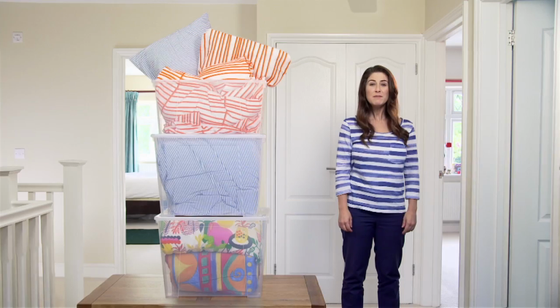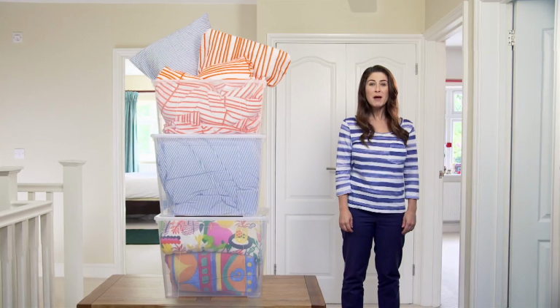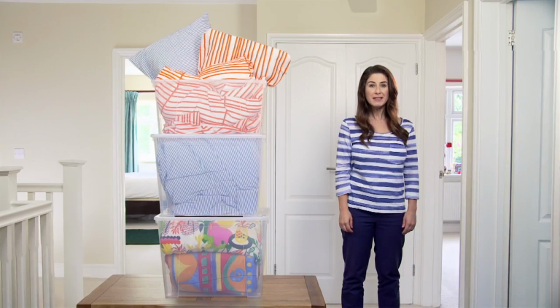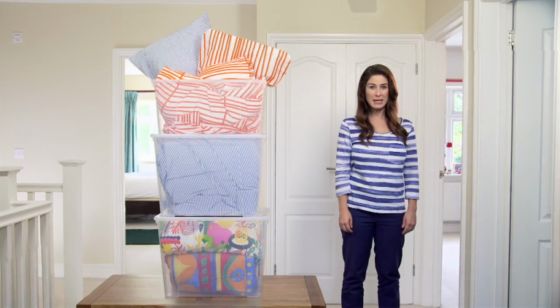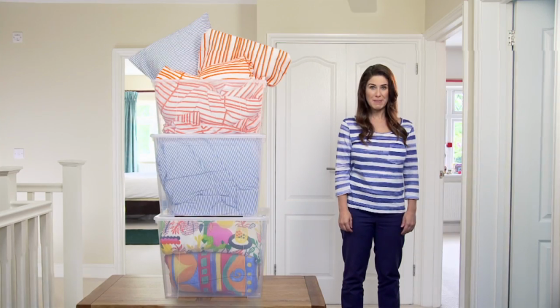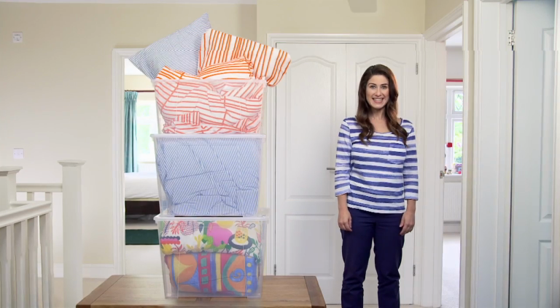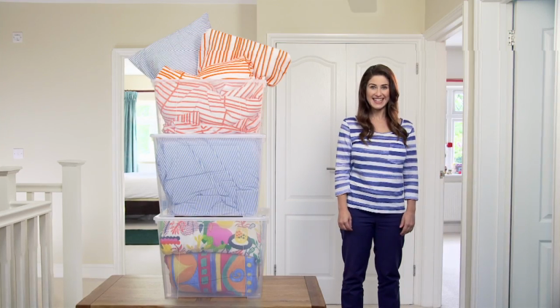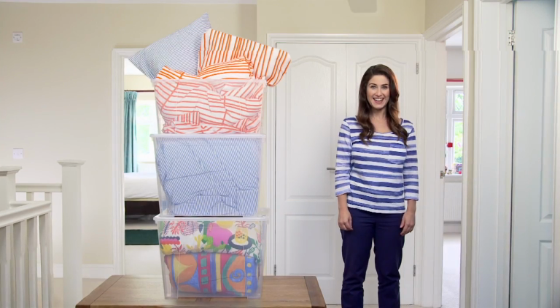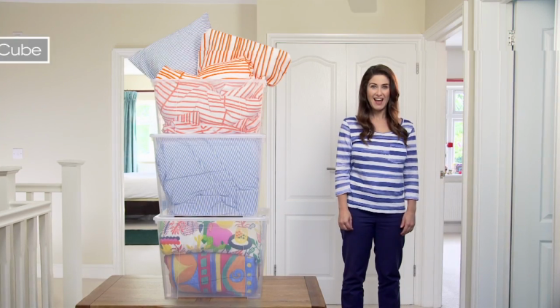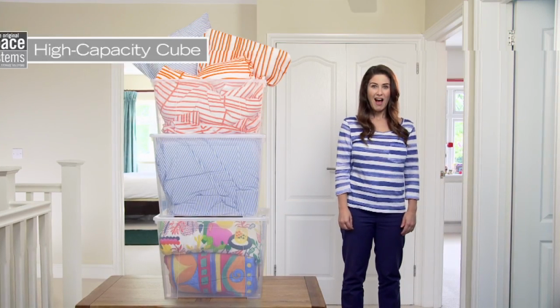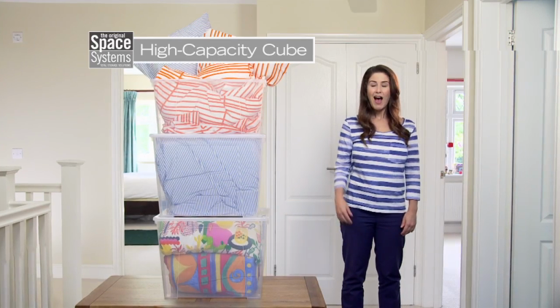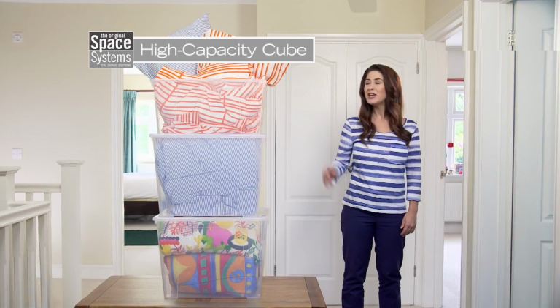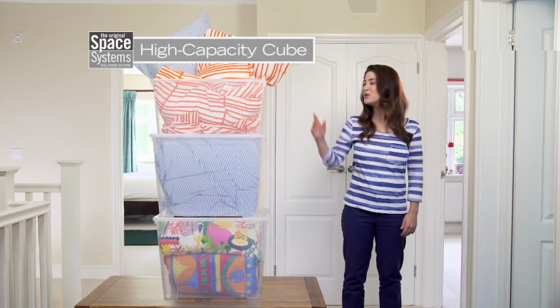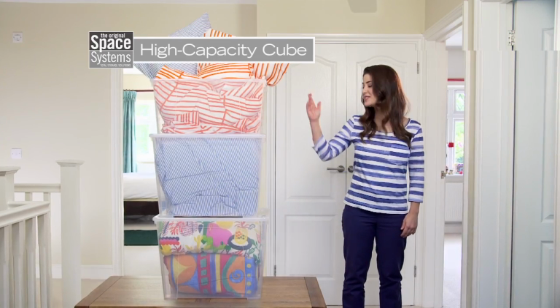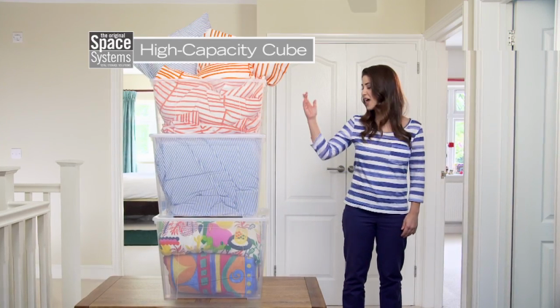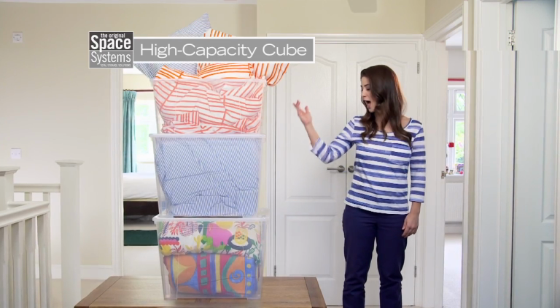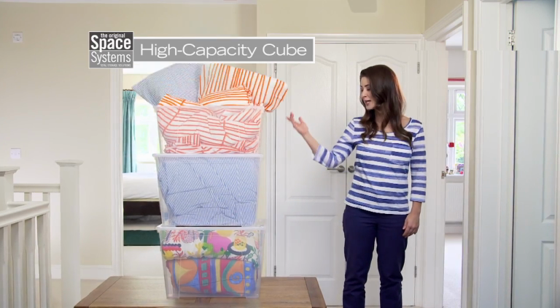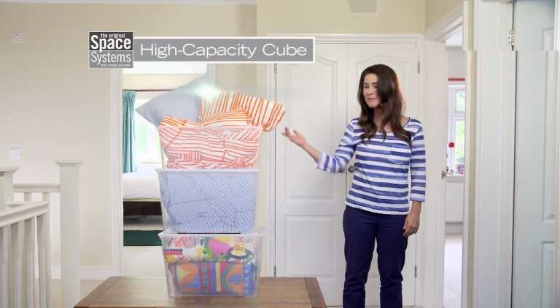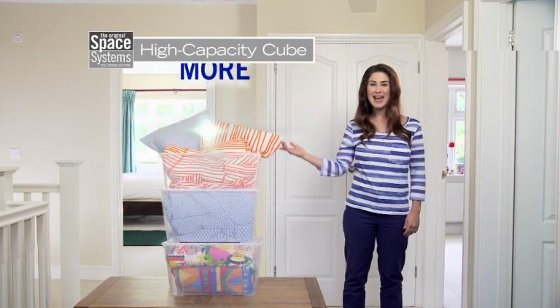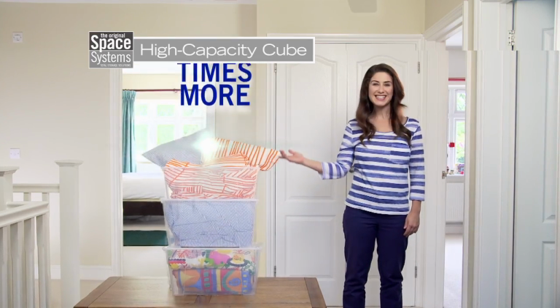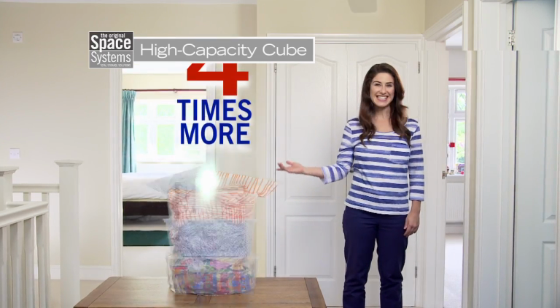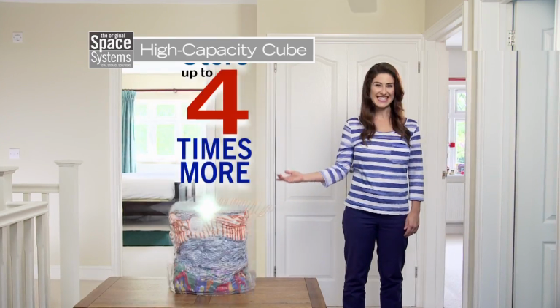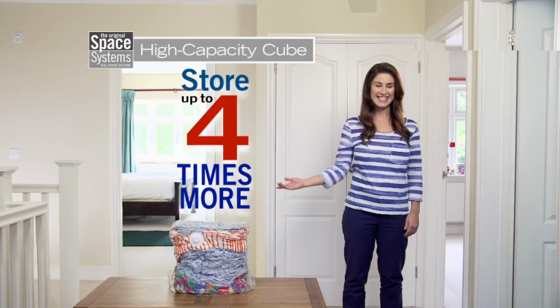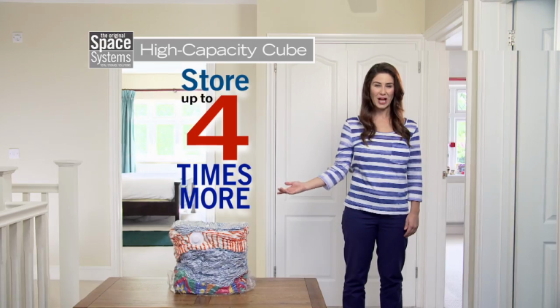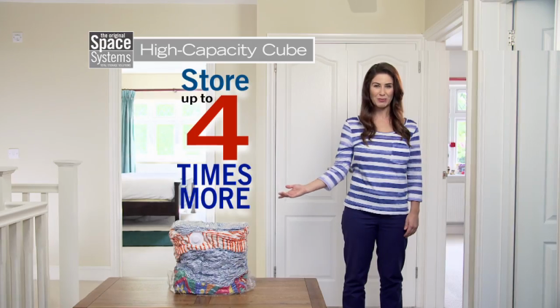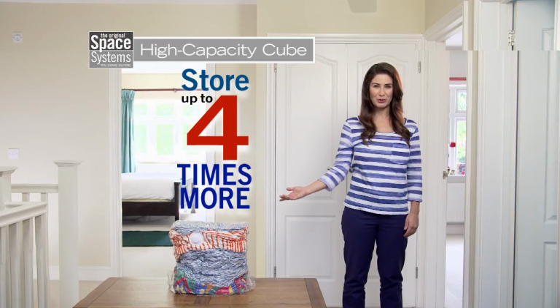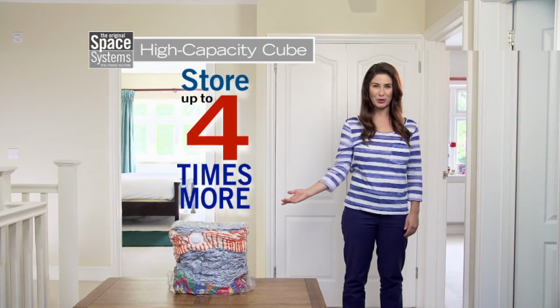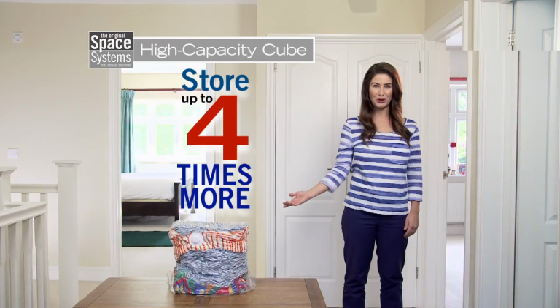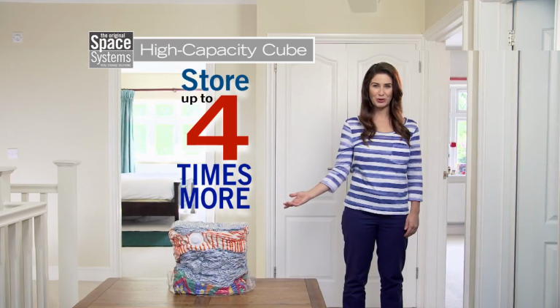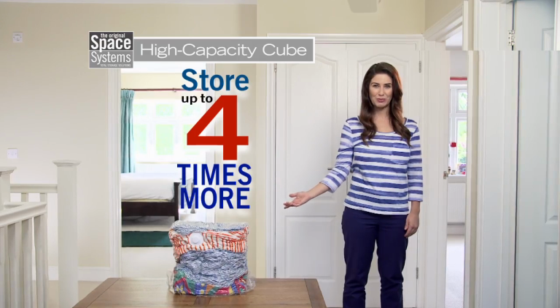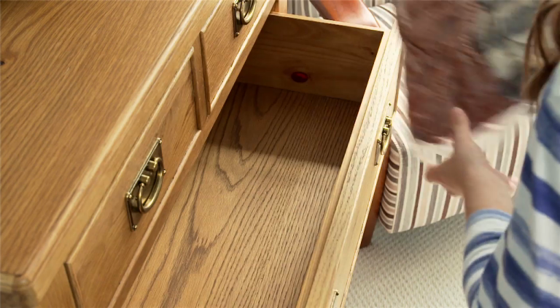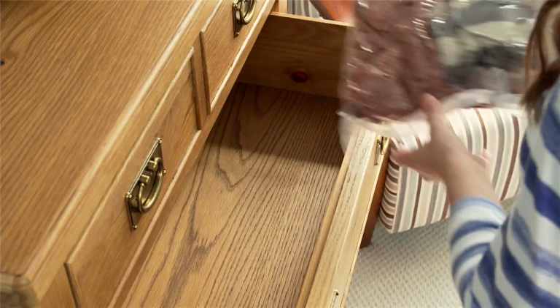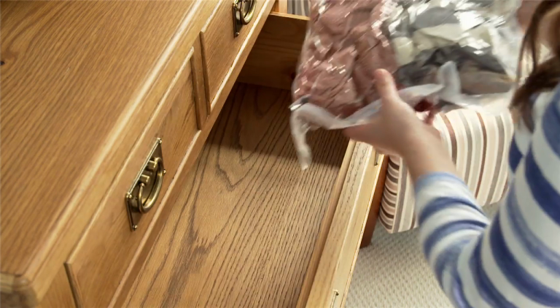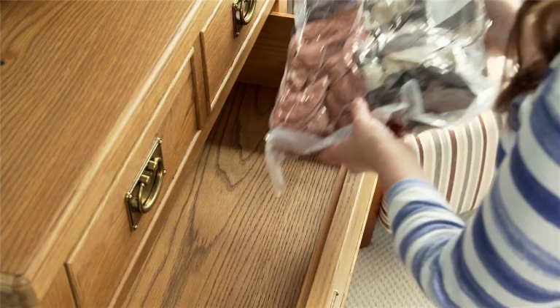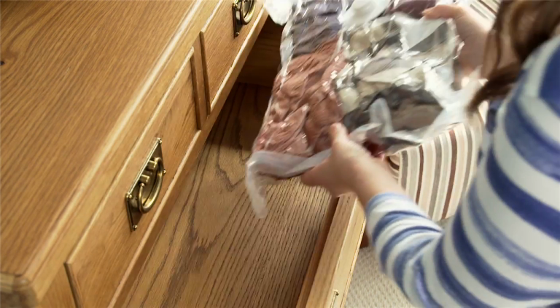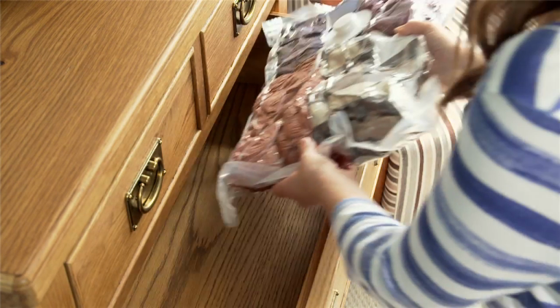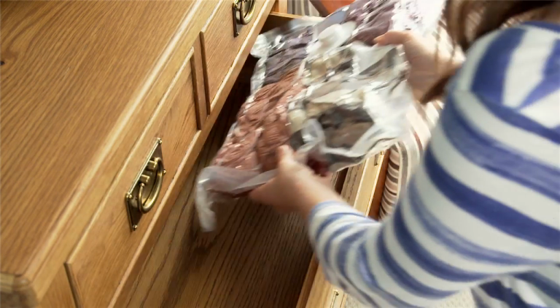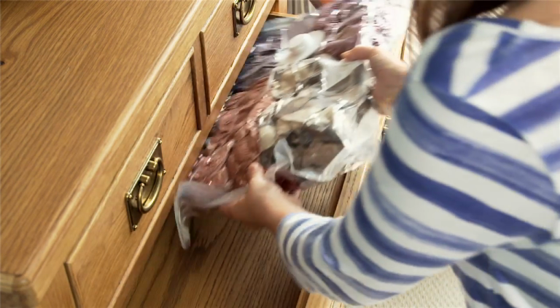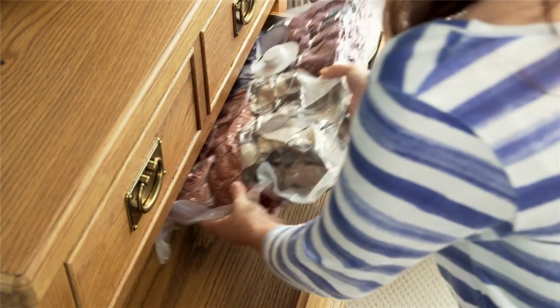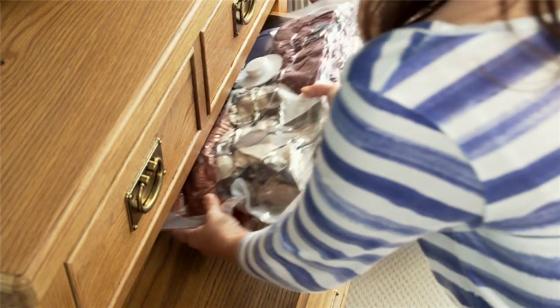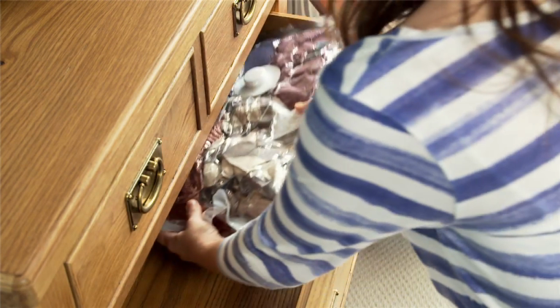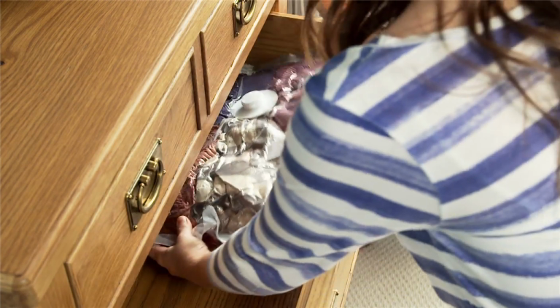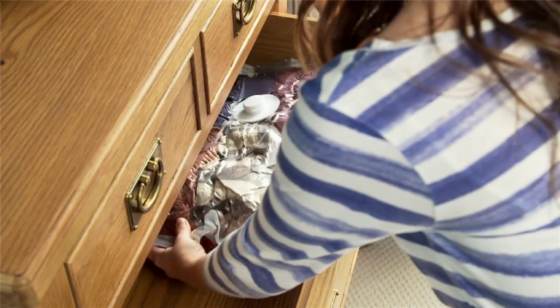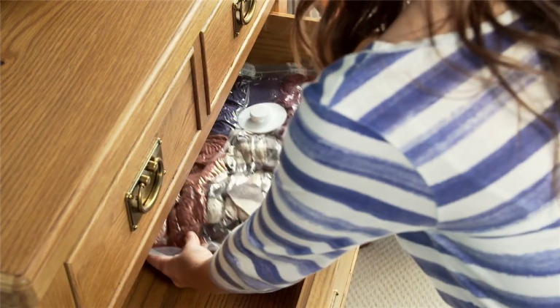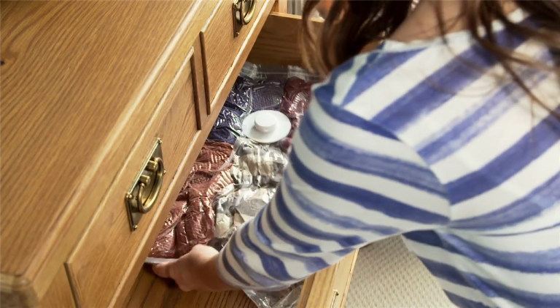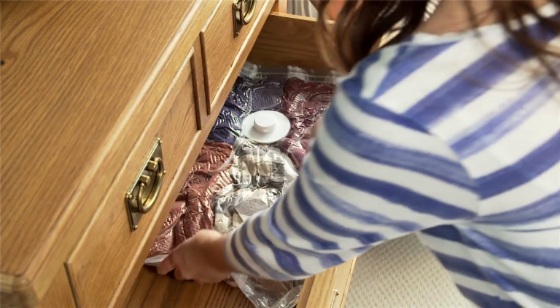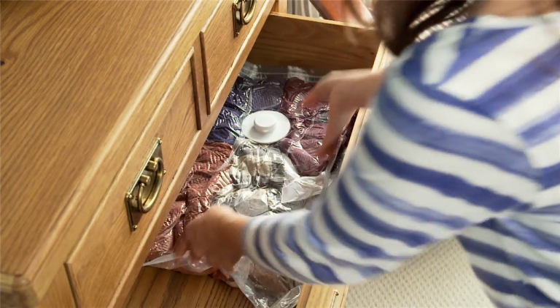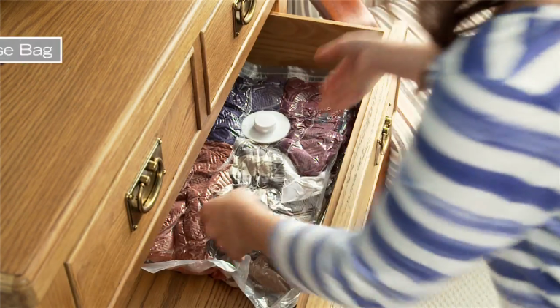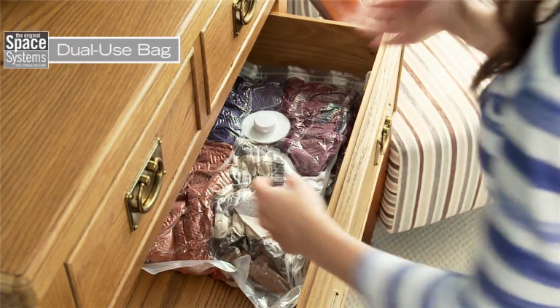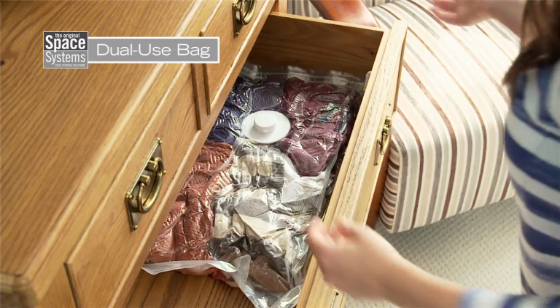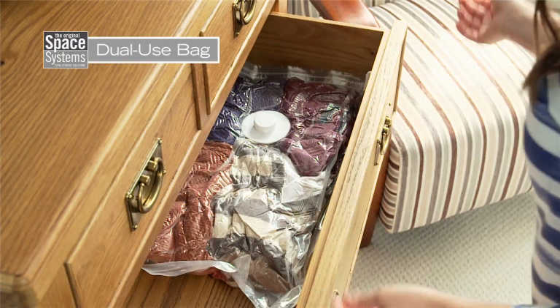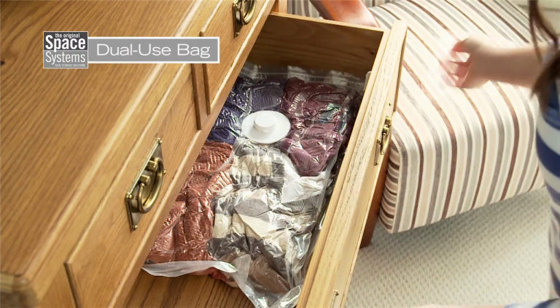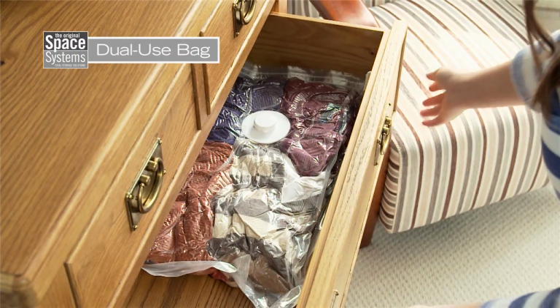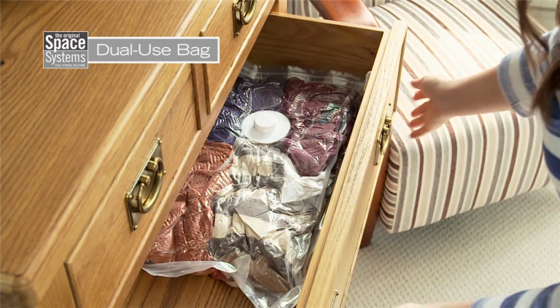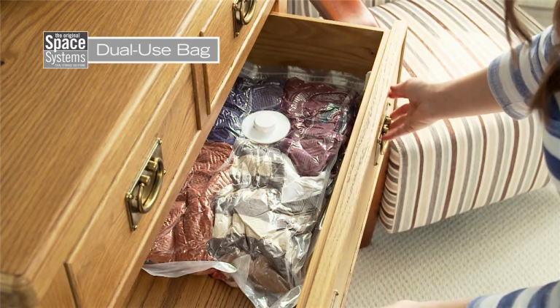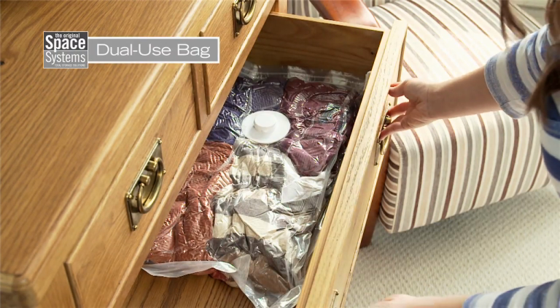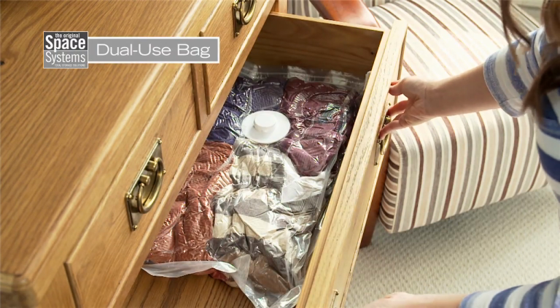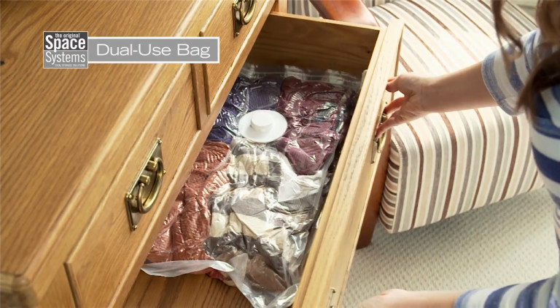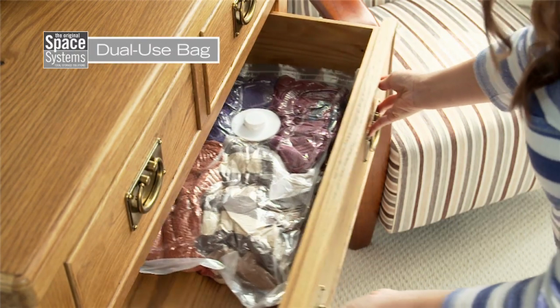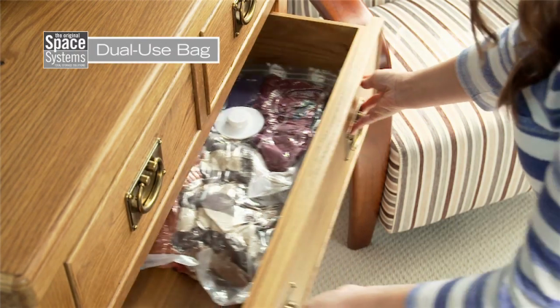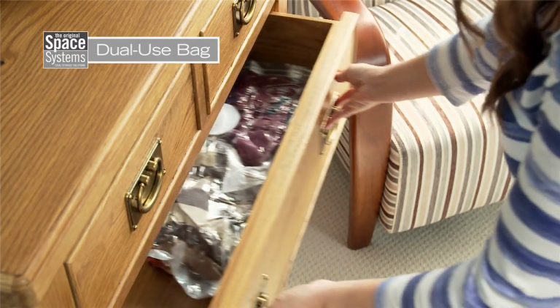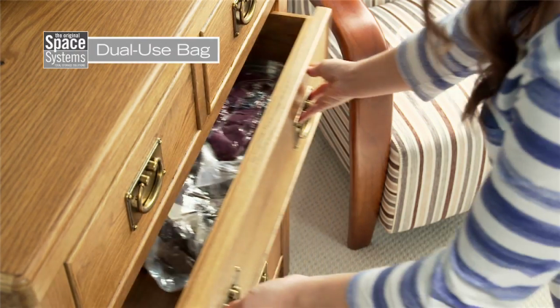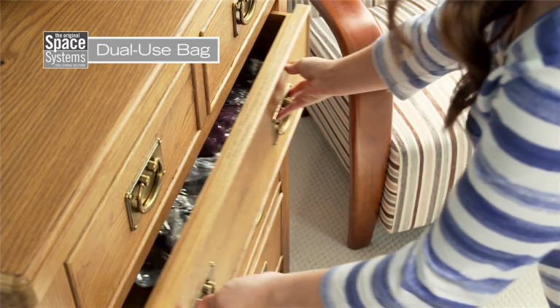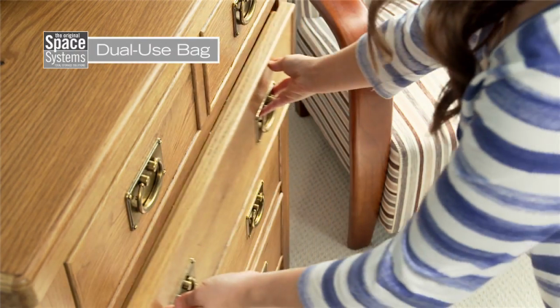For bulky bedding, I use the high-capacity stackable cube. And for tops, fleeces, and sweaters, the dual-use bag is perfect.